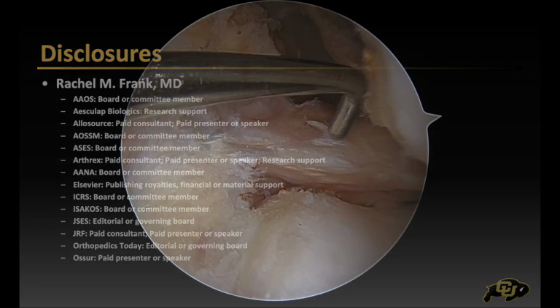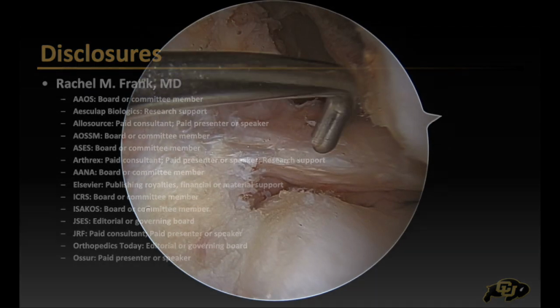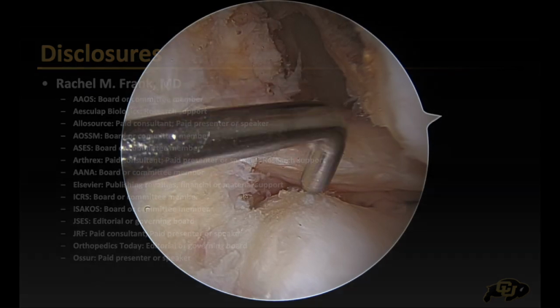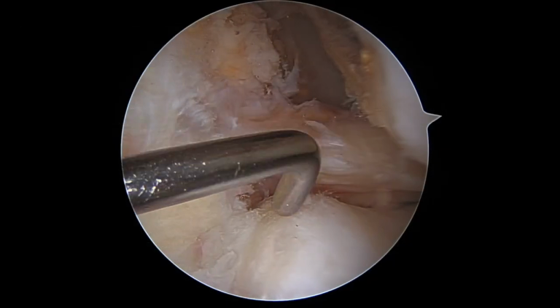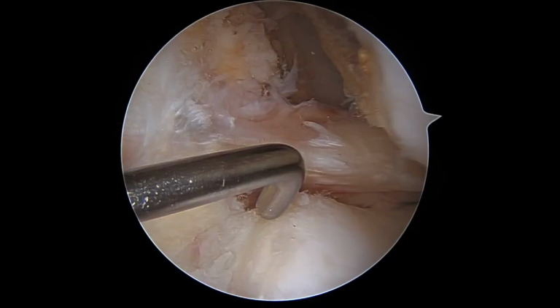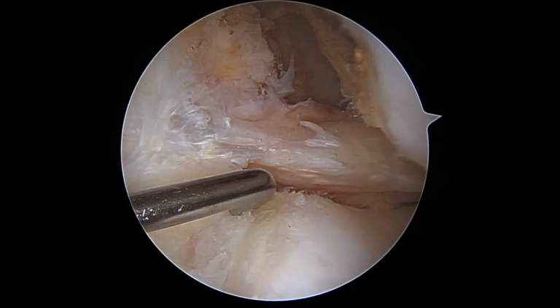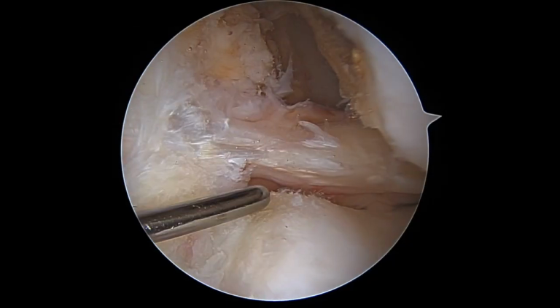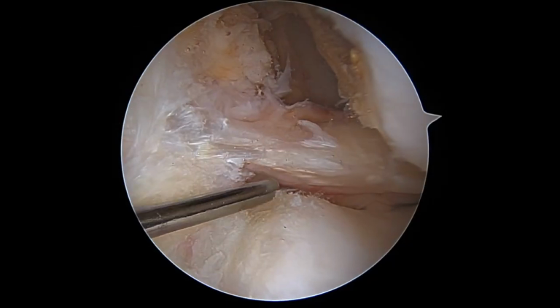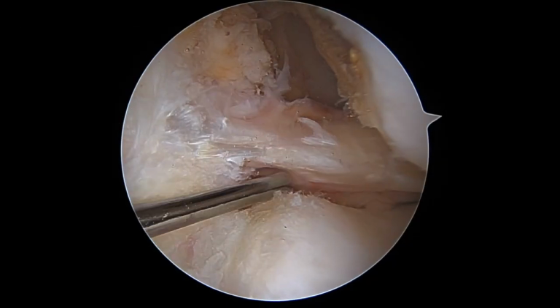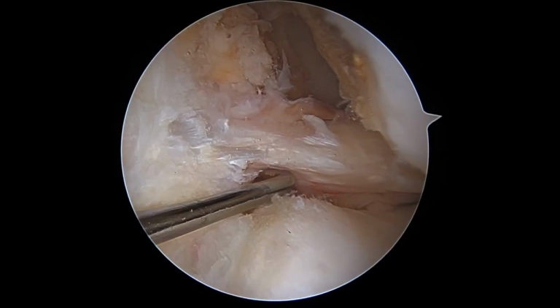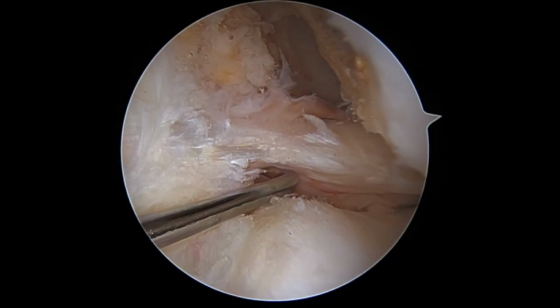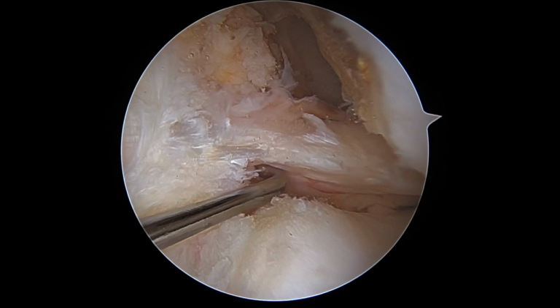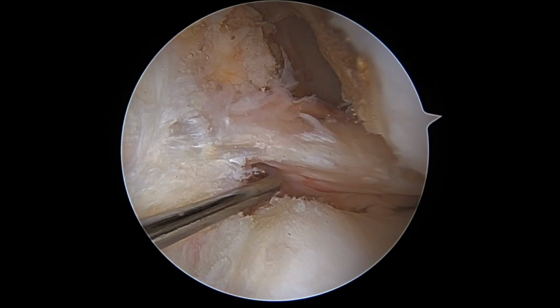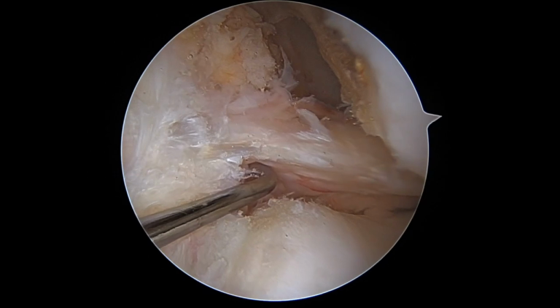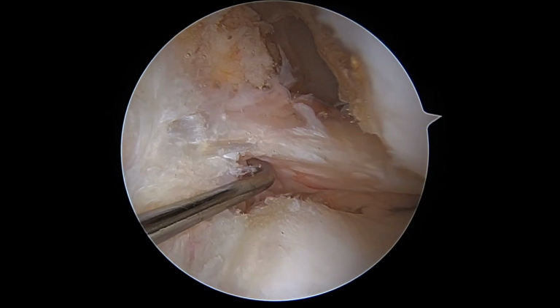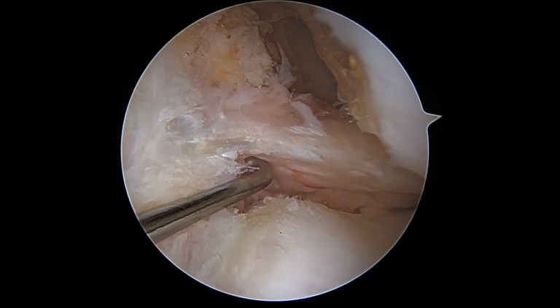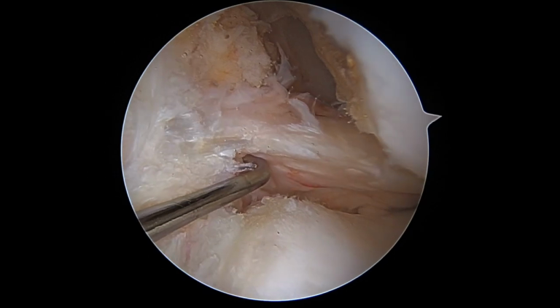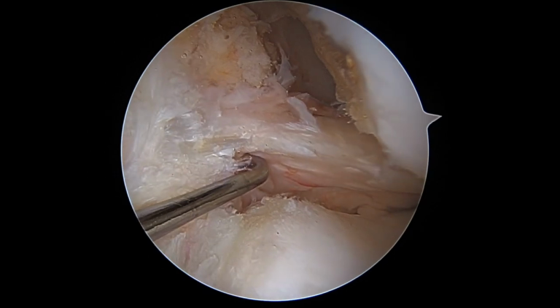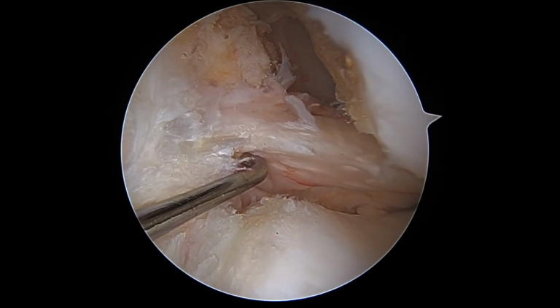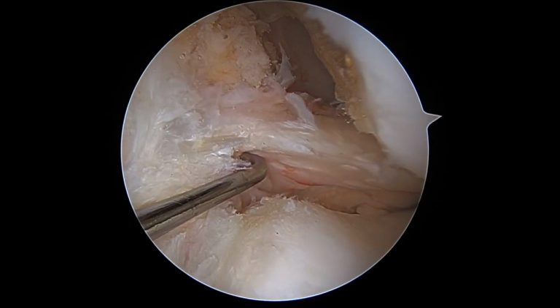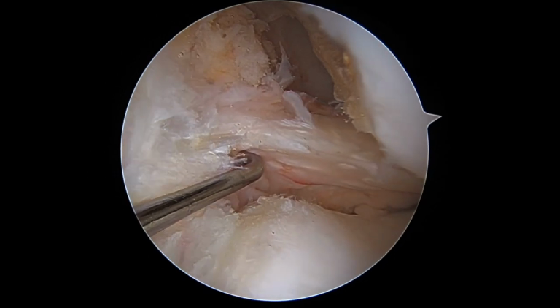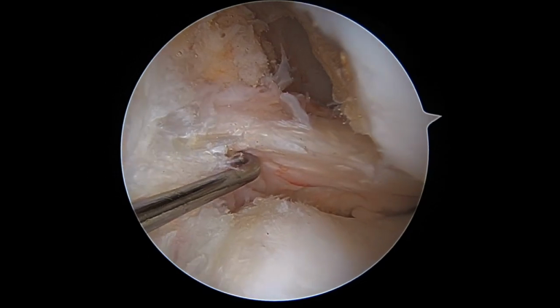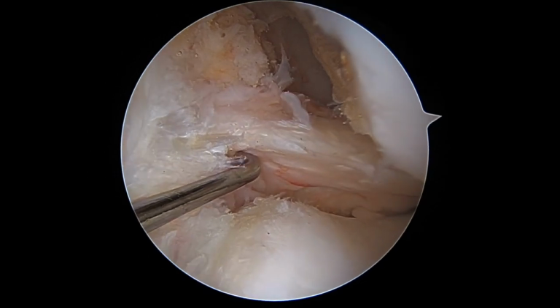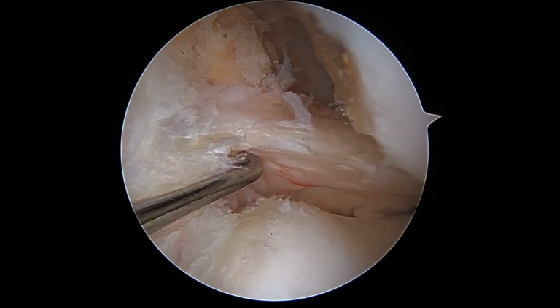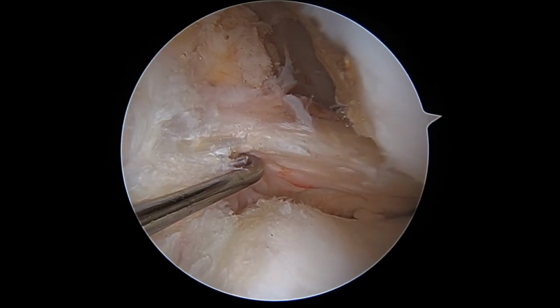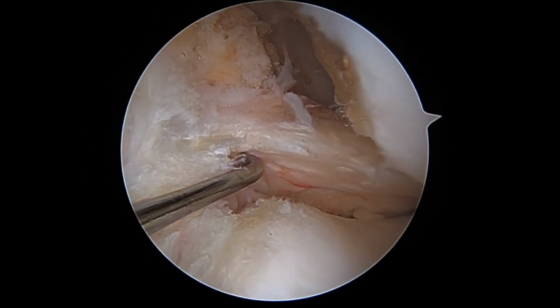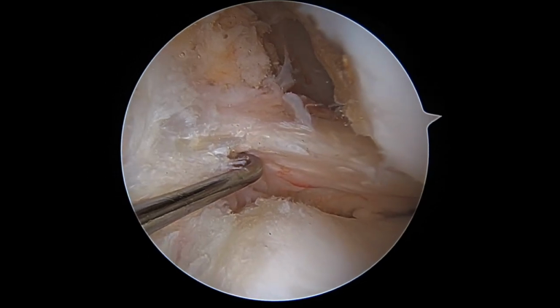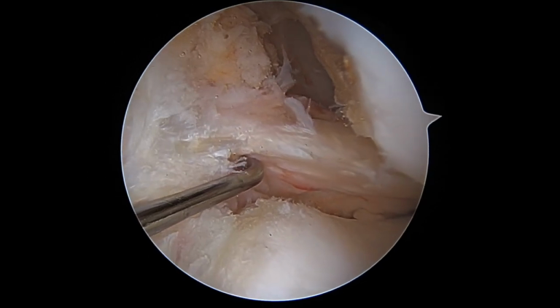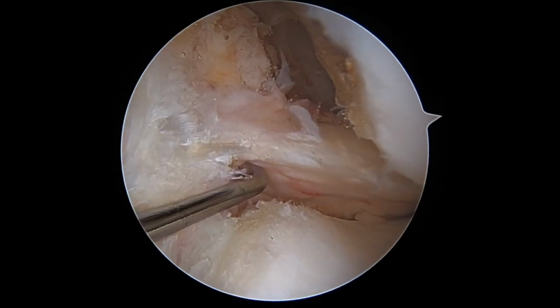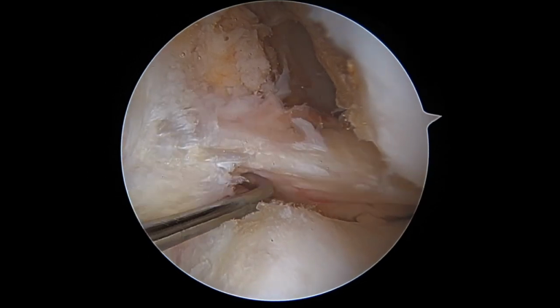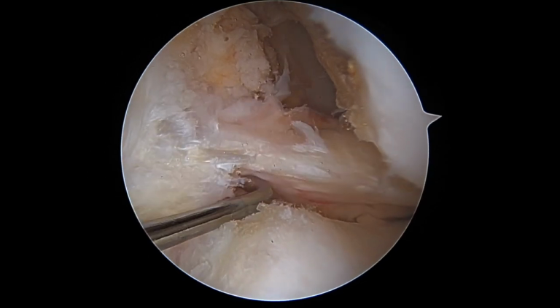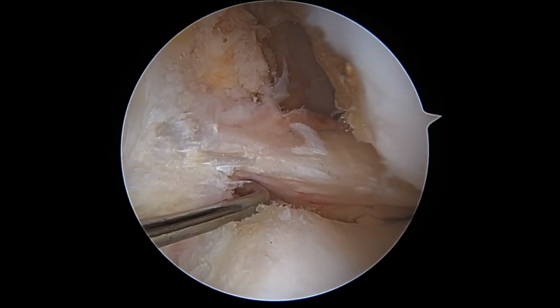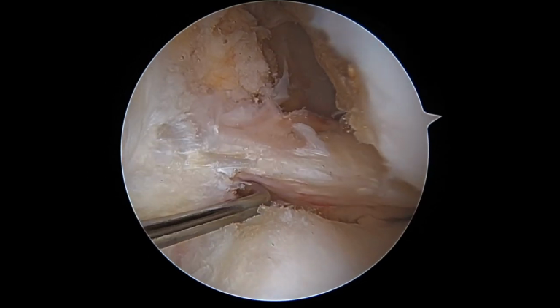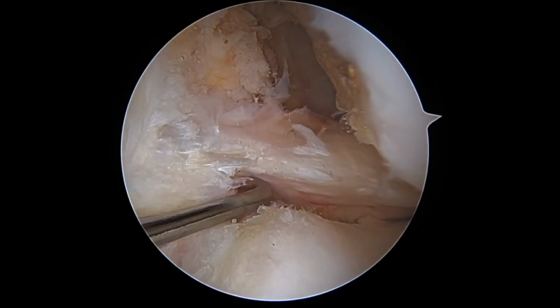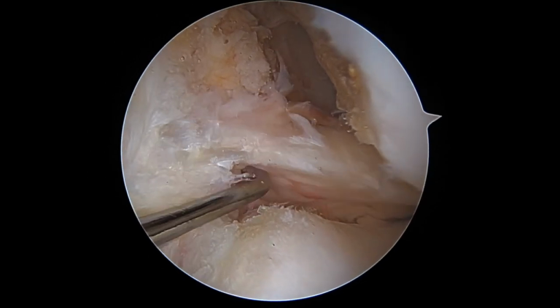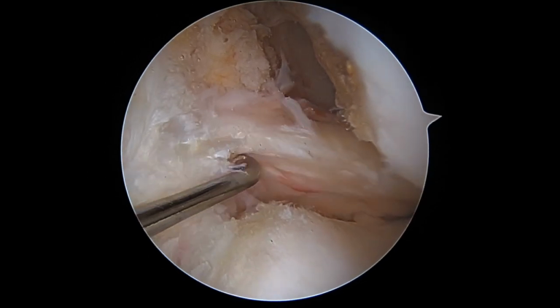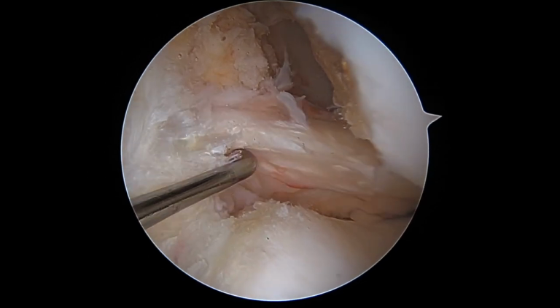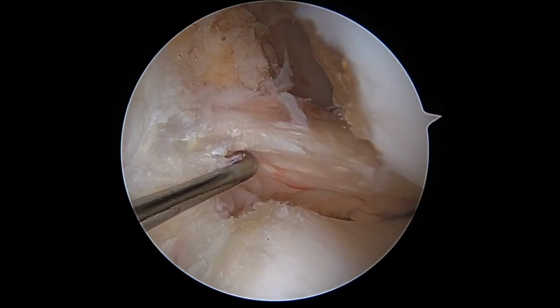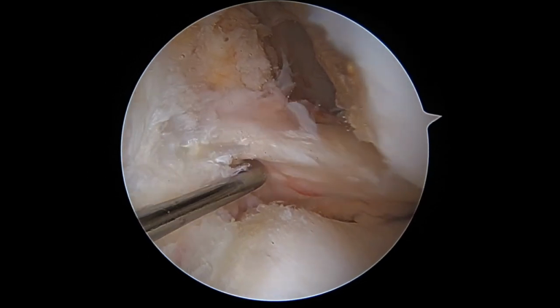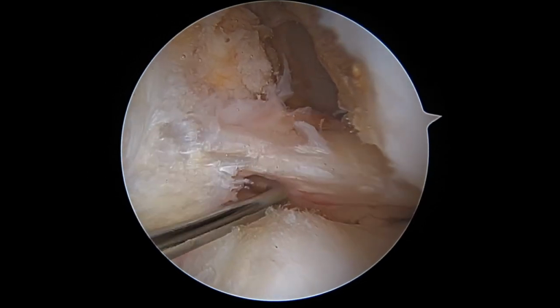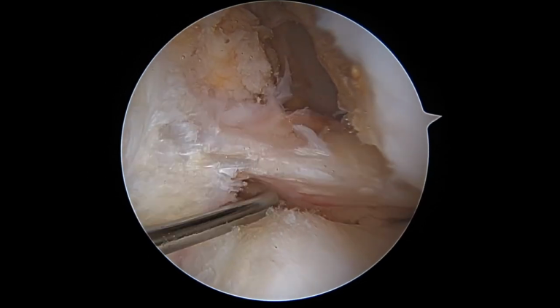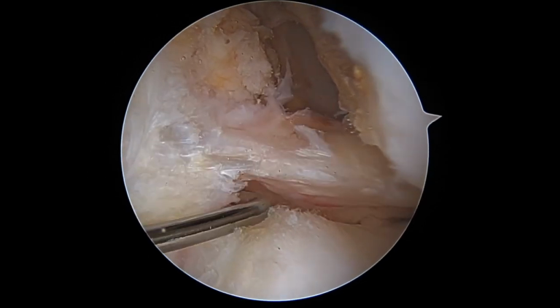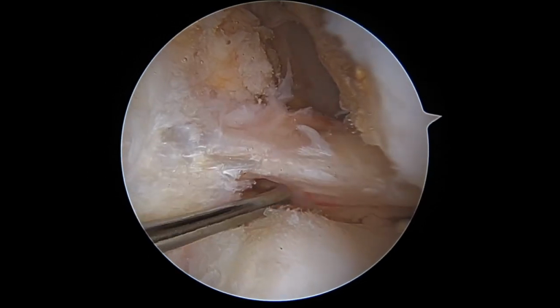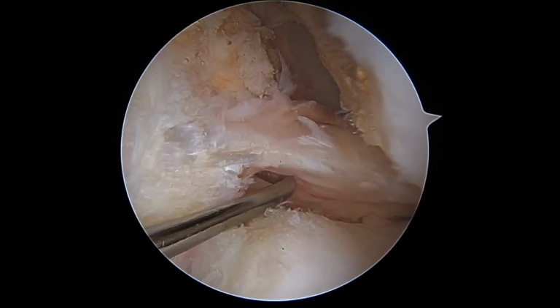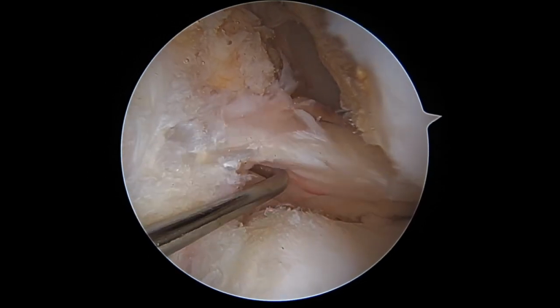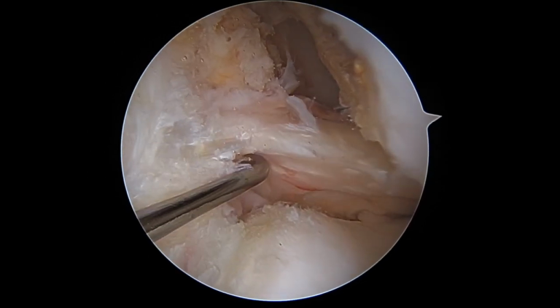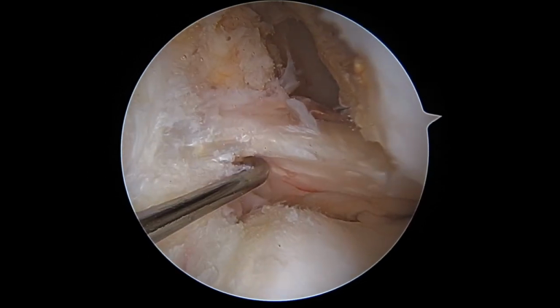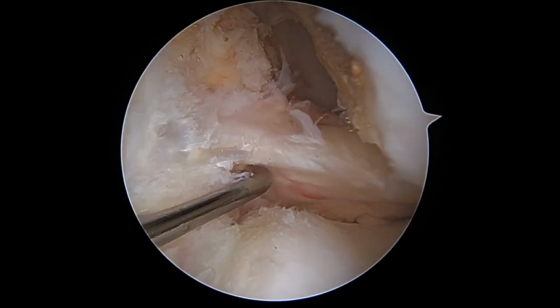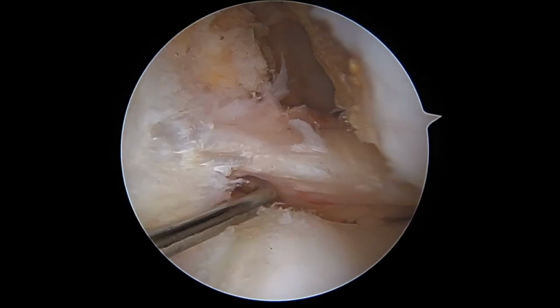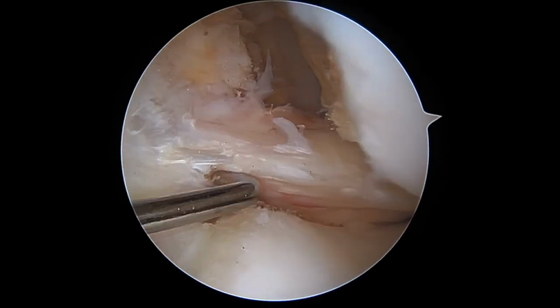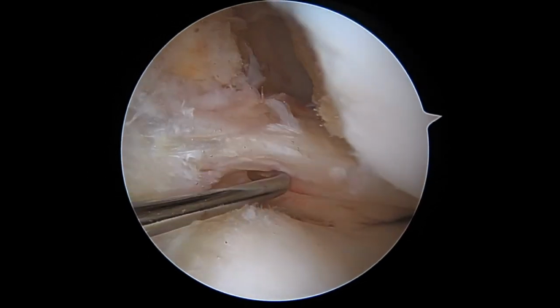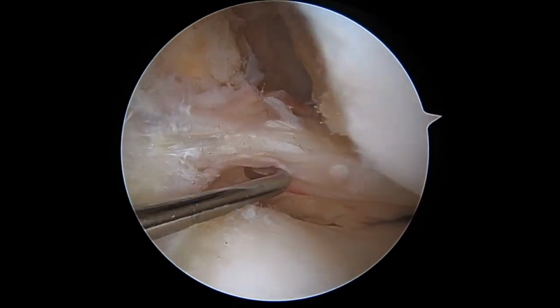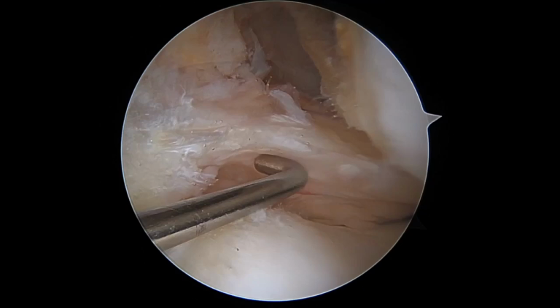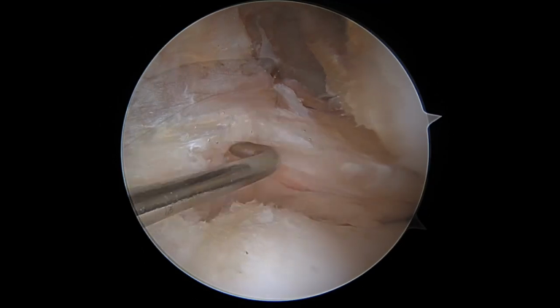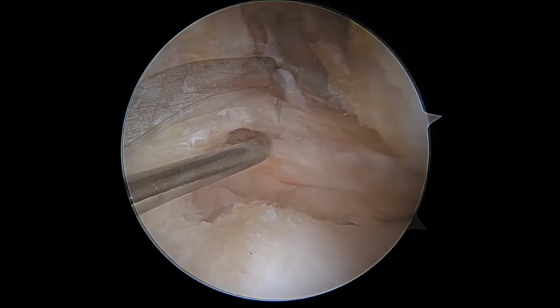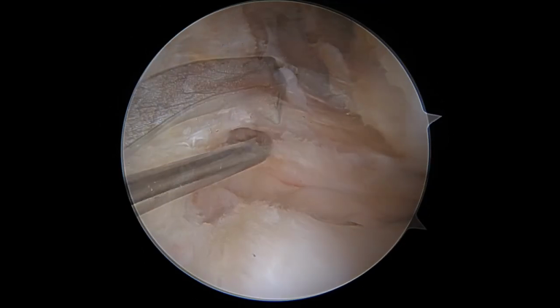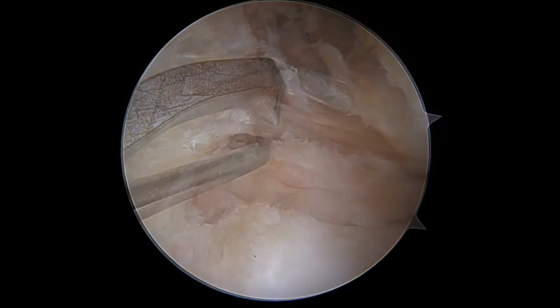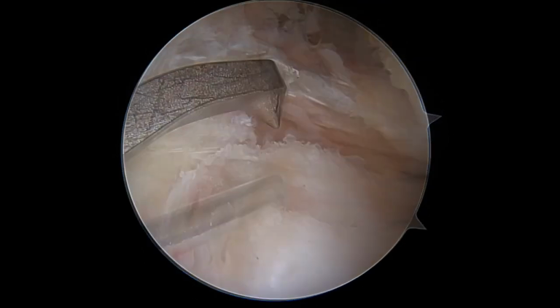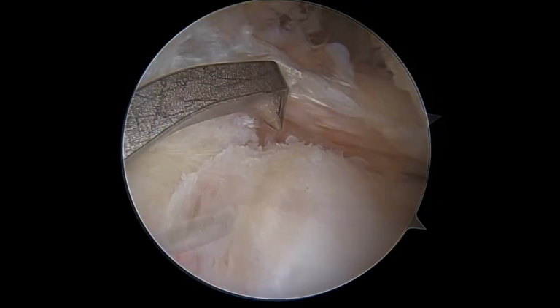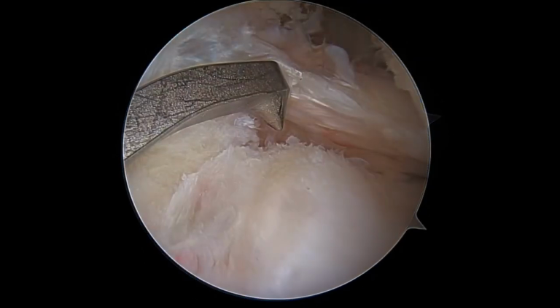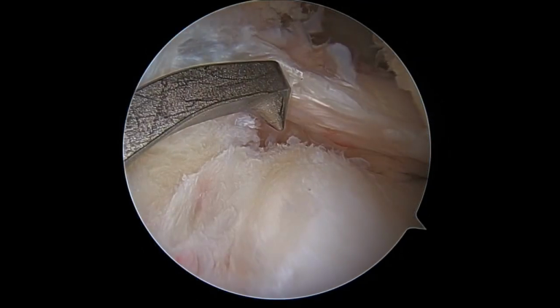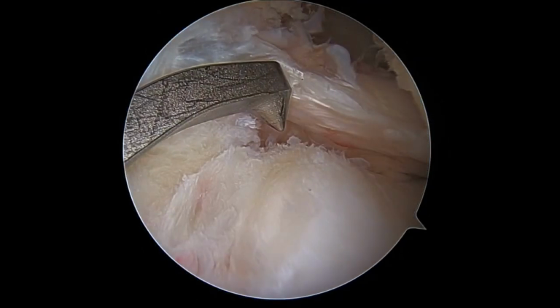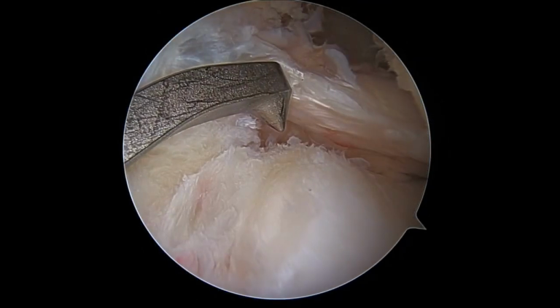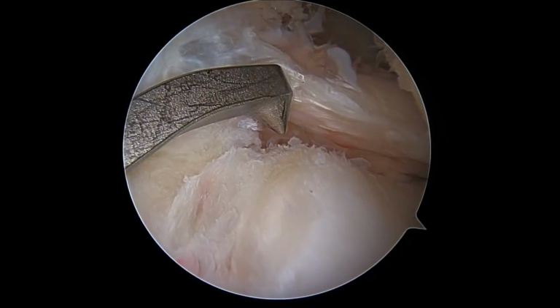A standard diagnostic arthroscopy of the left knee is performed in the supine position, revealing a posterior lateral meniscal root tear.